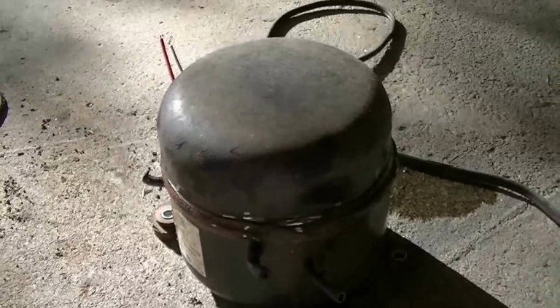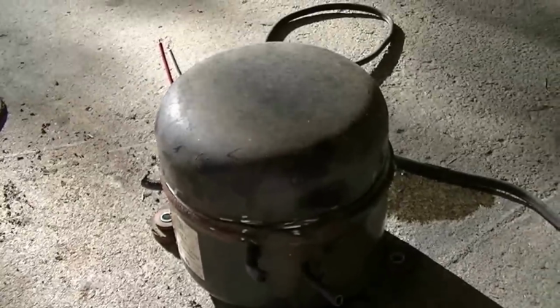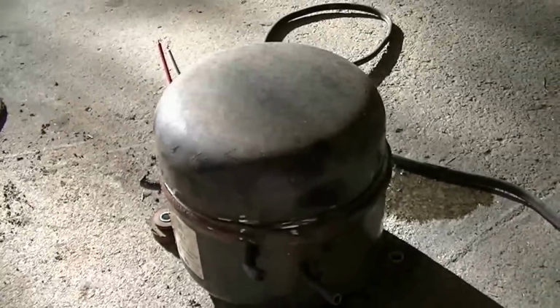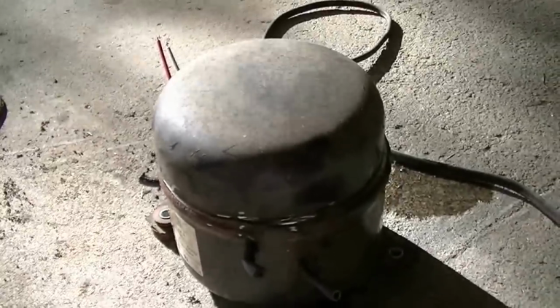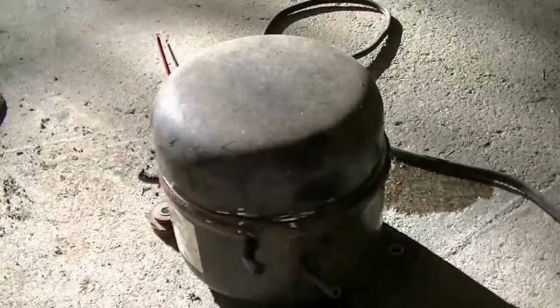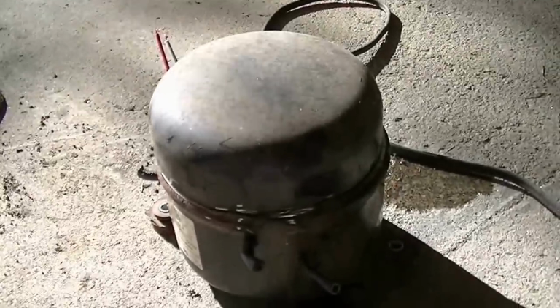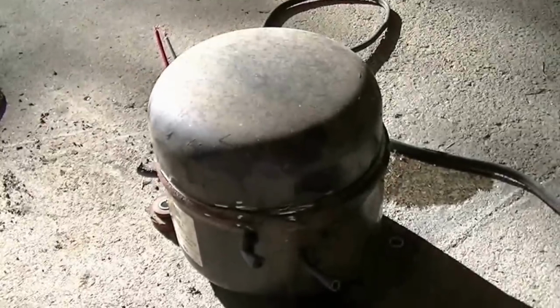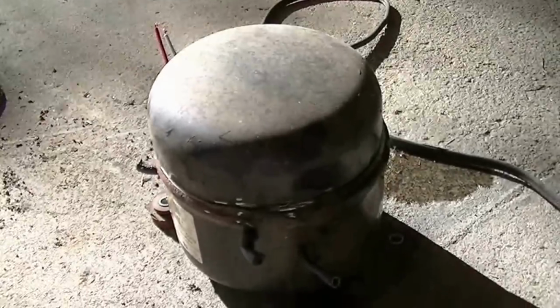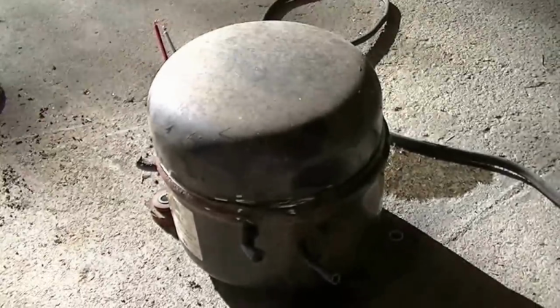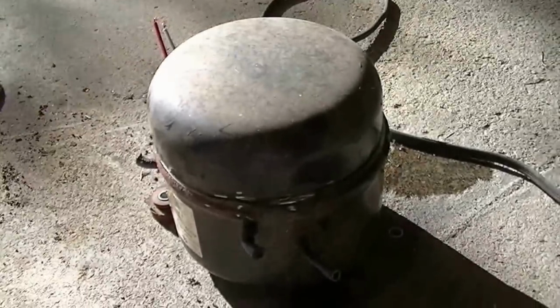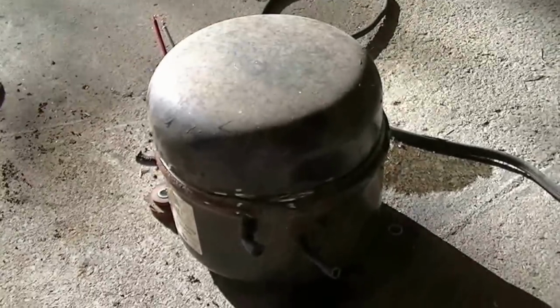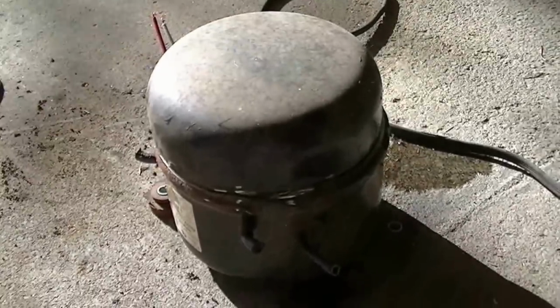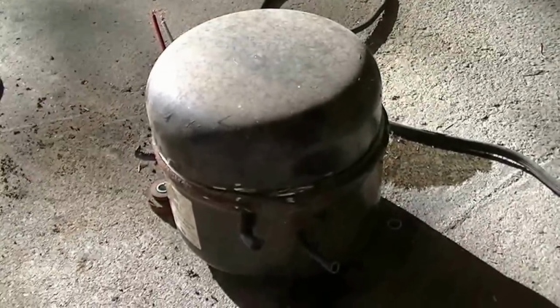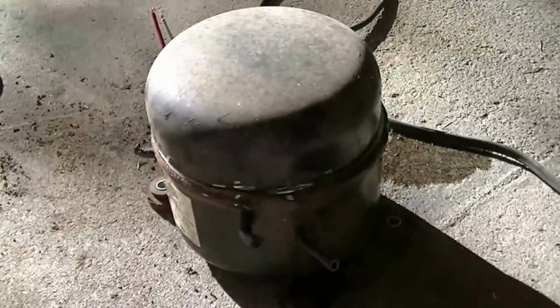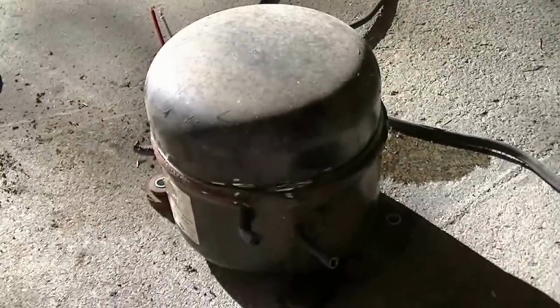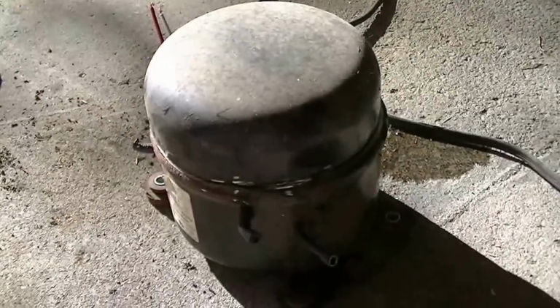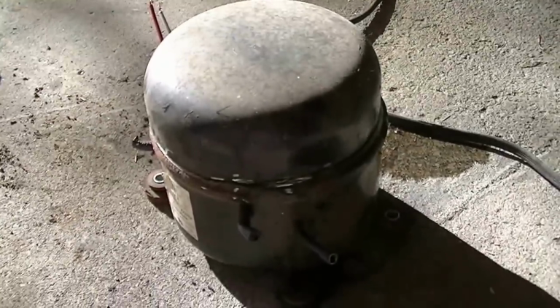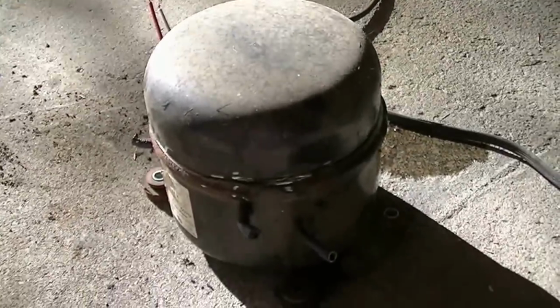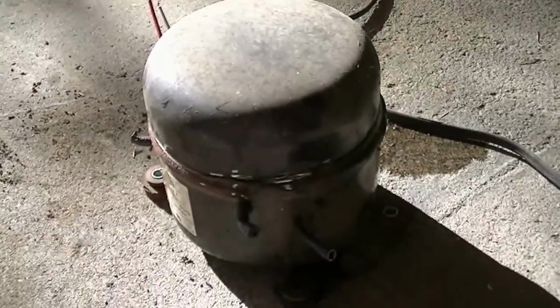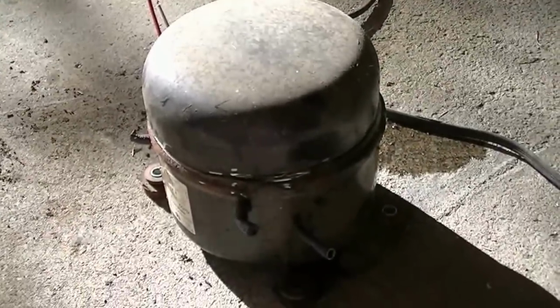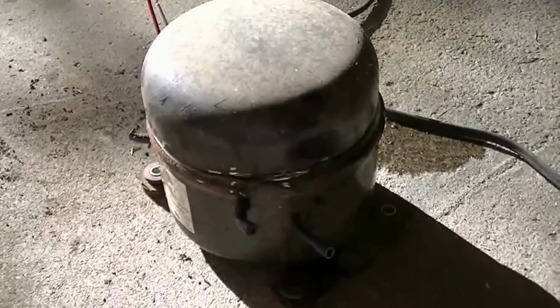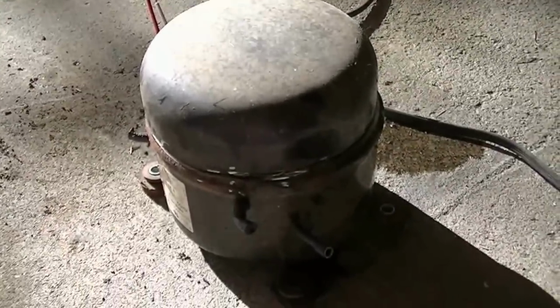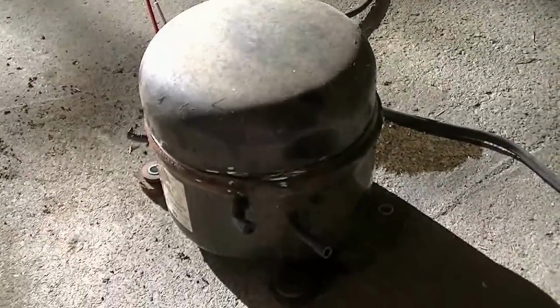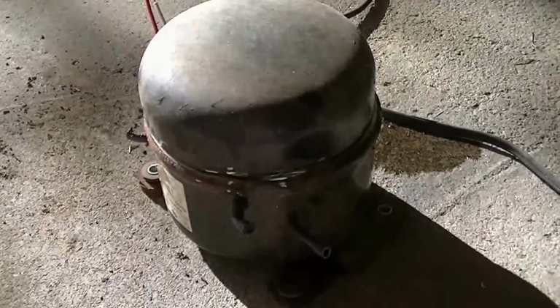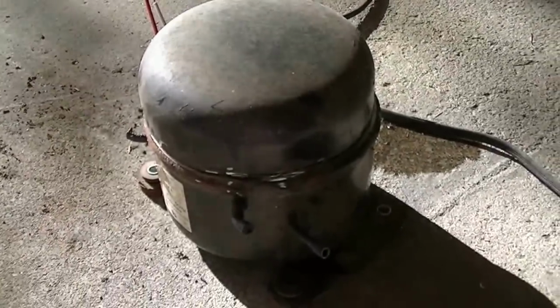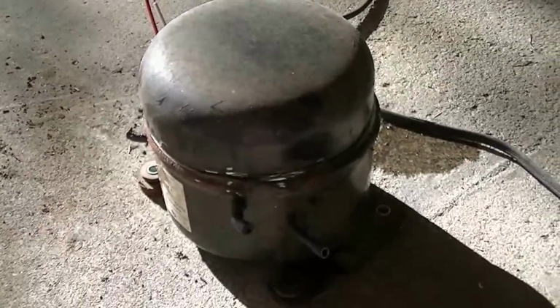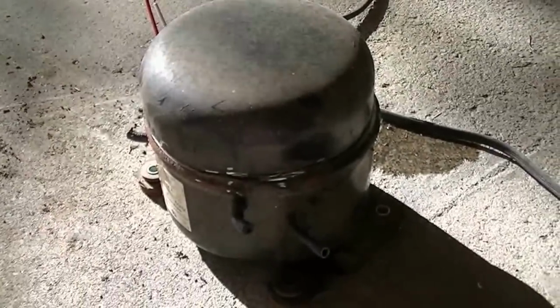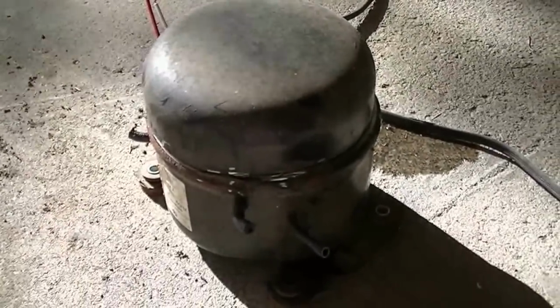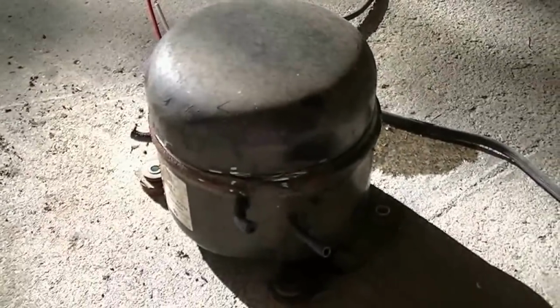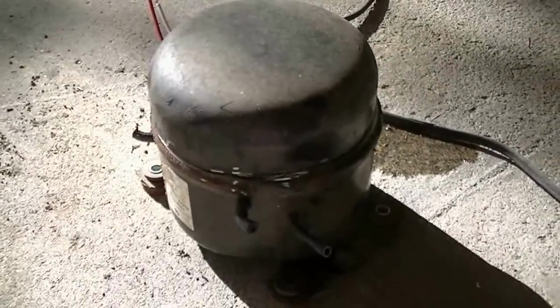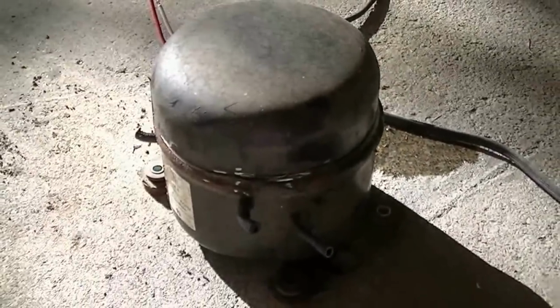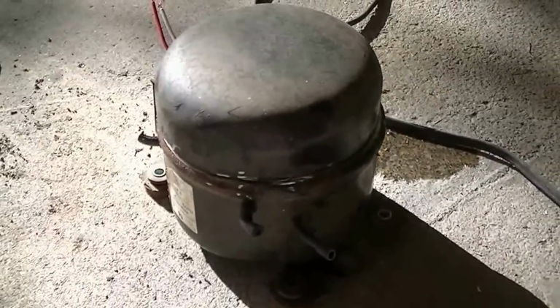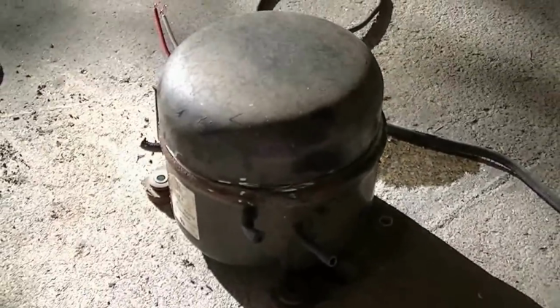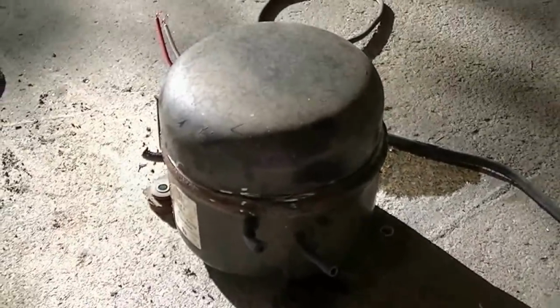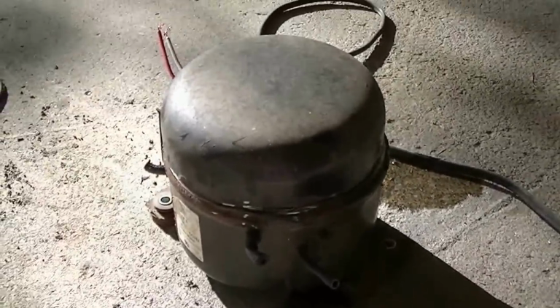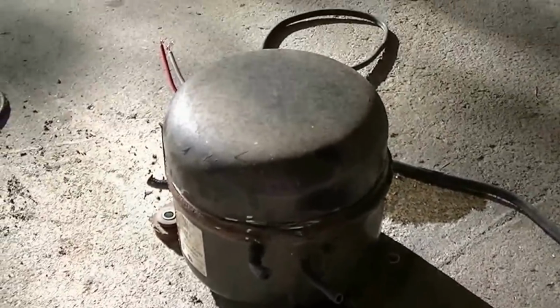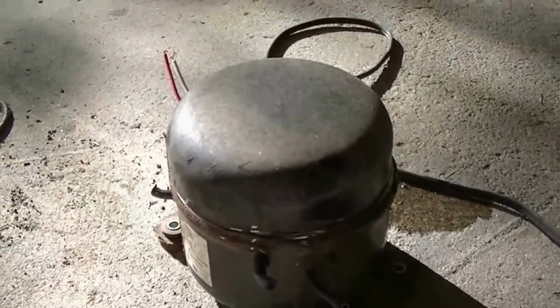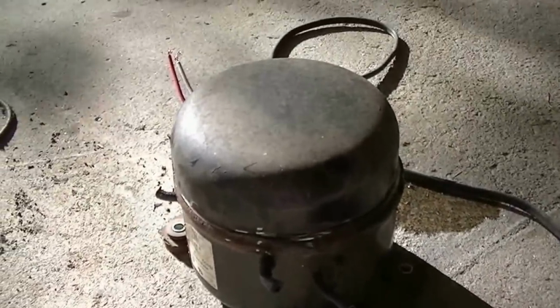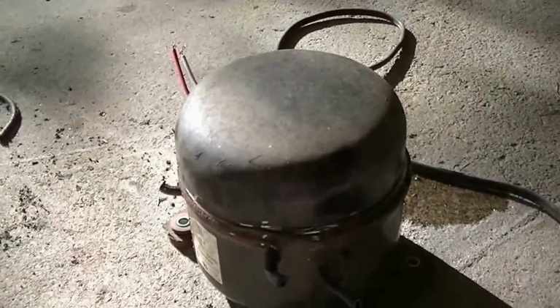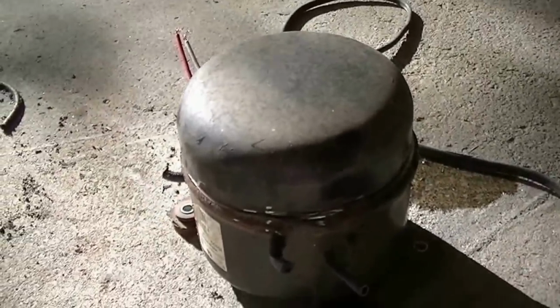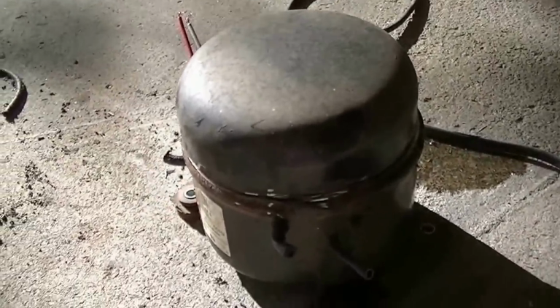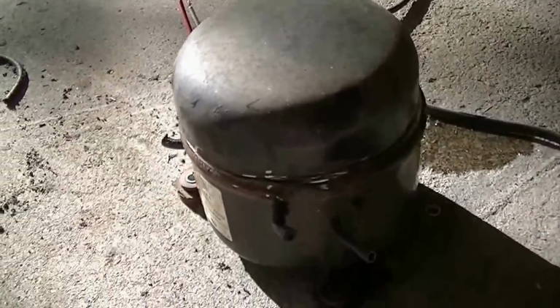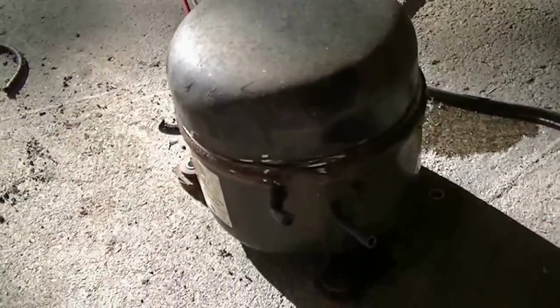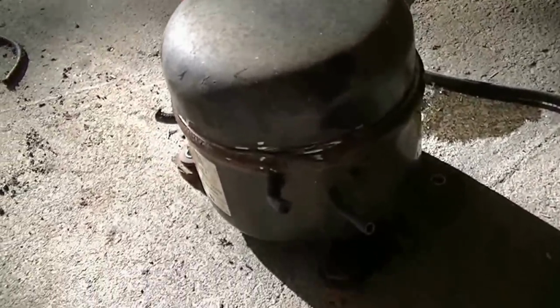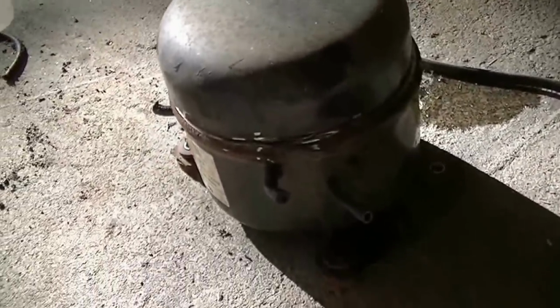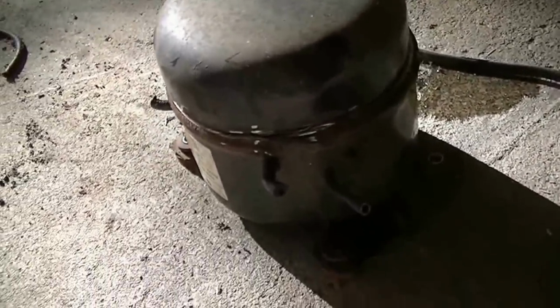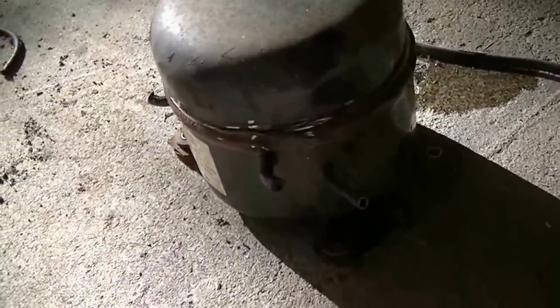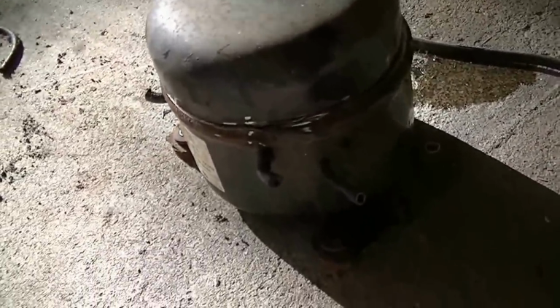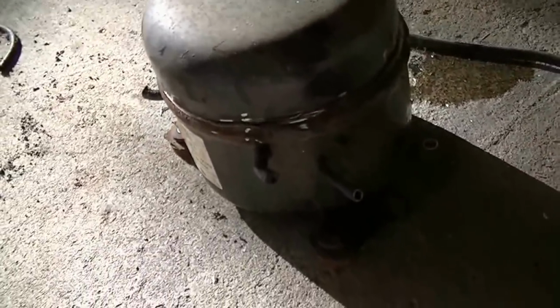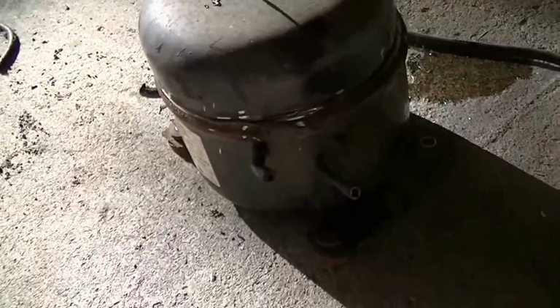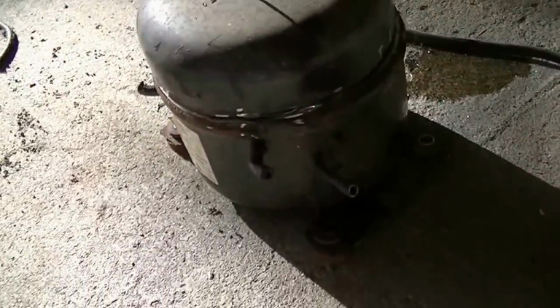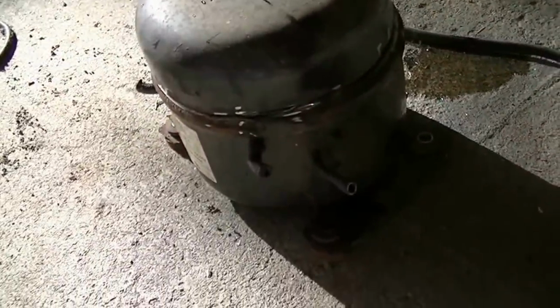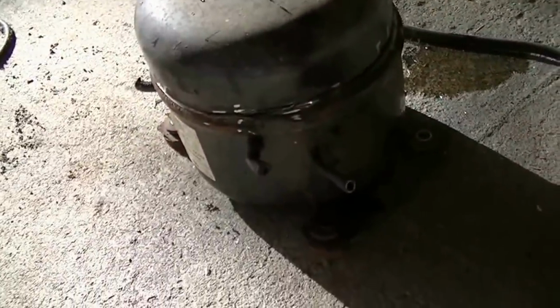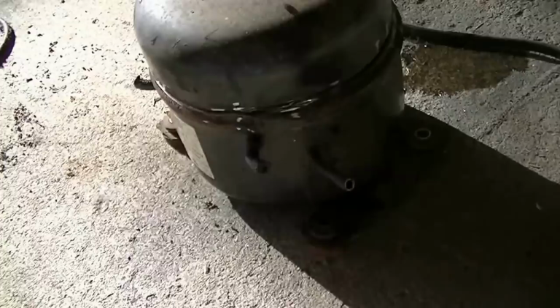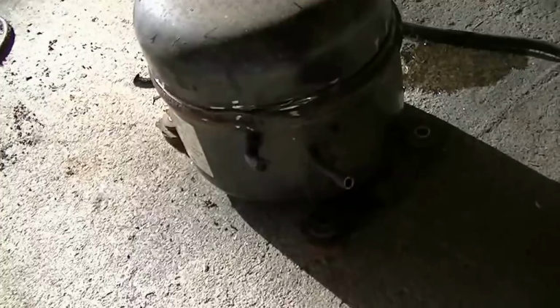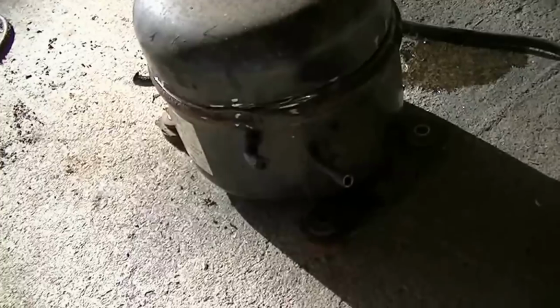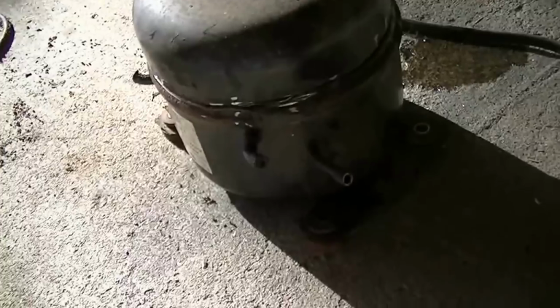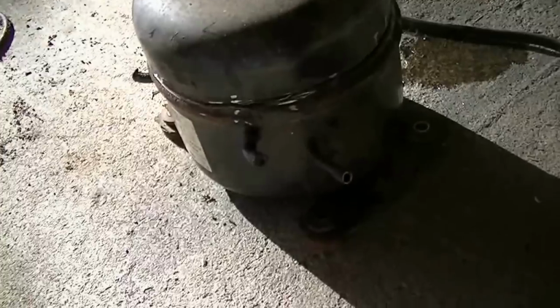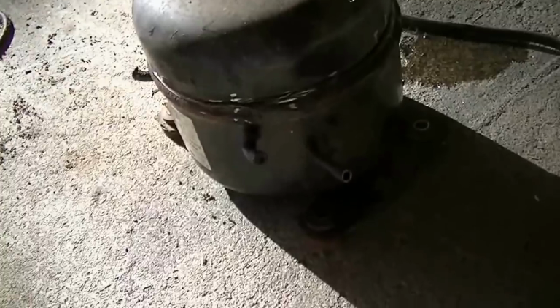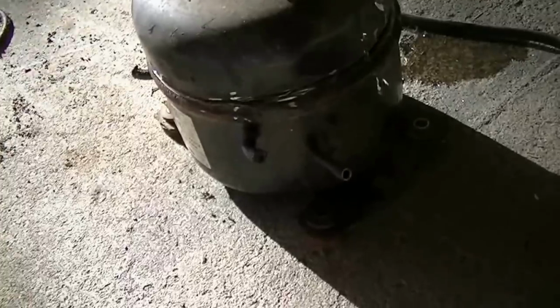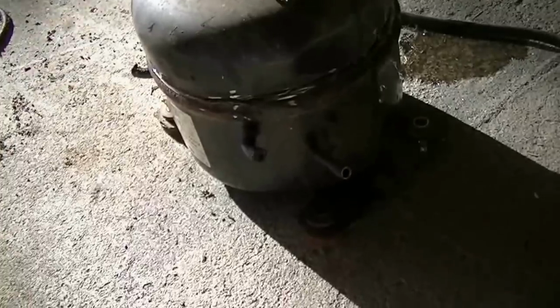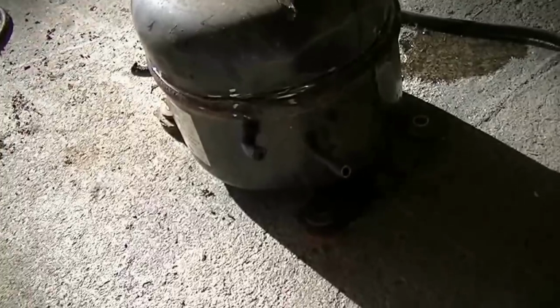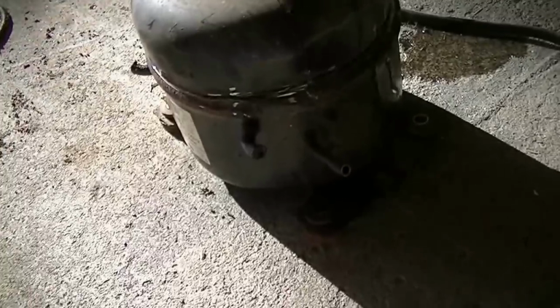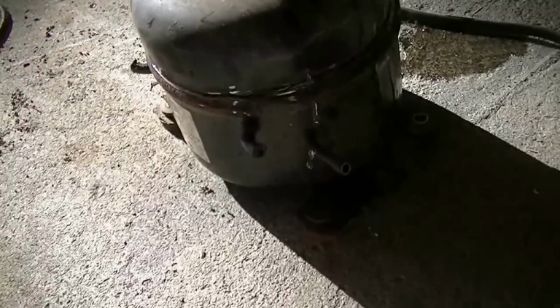Here we are. I got it all completely cut around. I'm gonna pour a little water in here because this thing is hot.